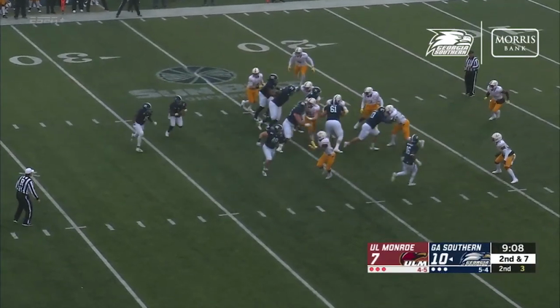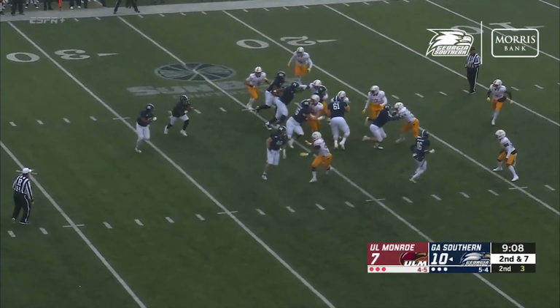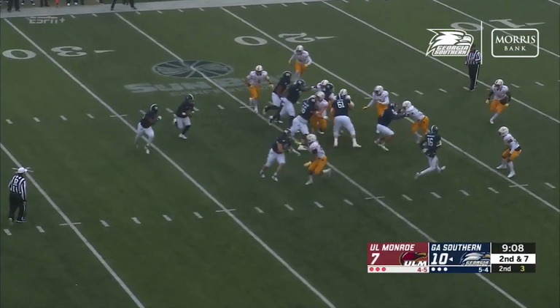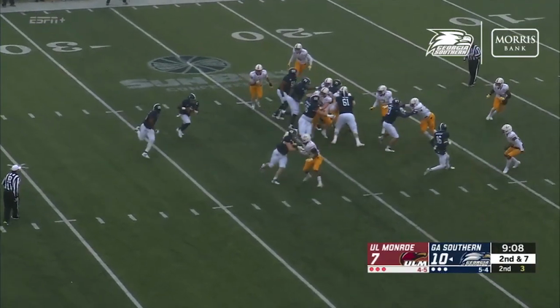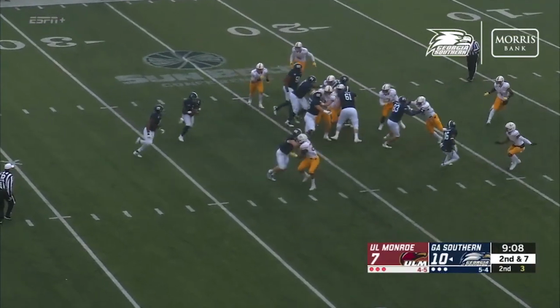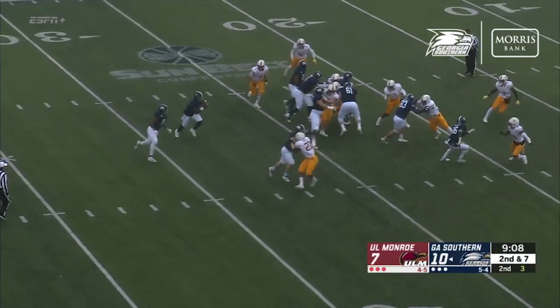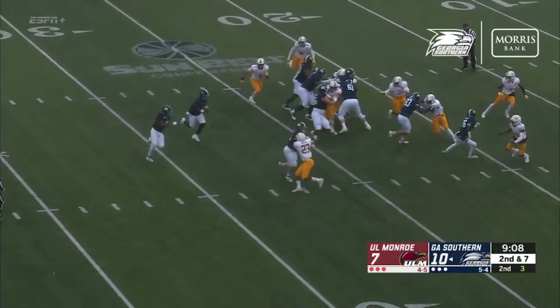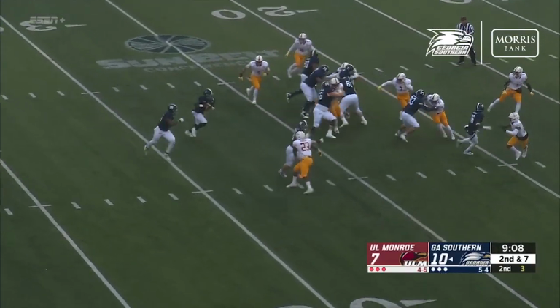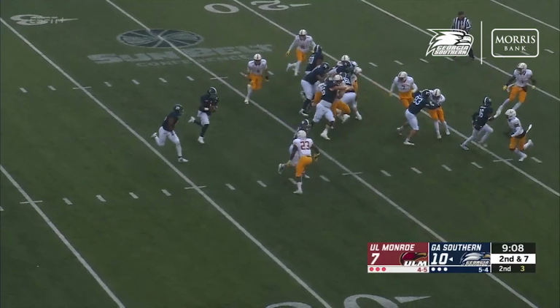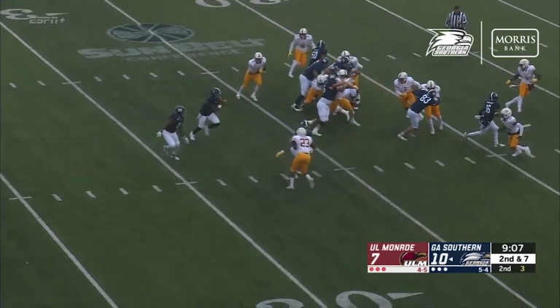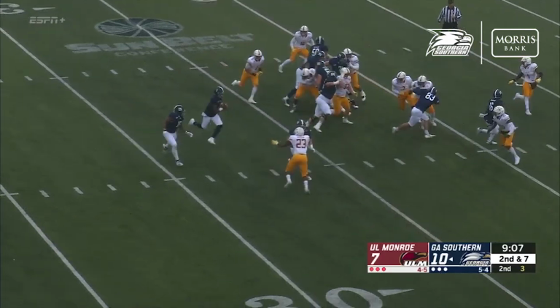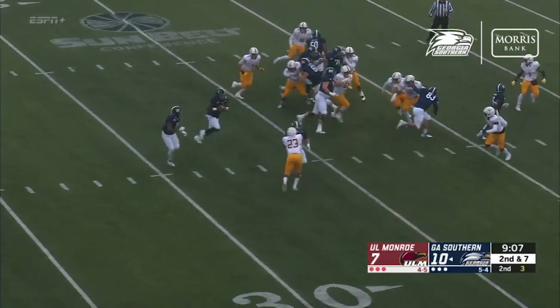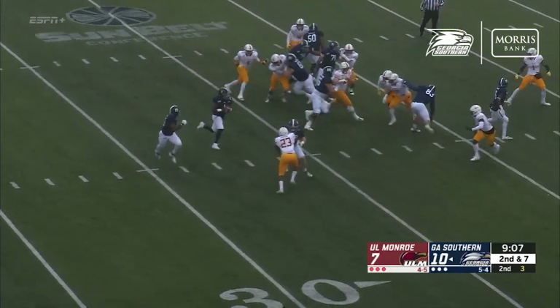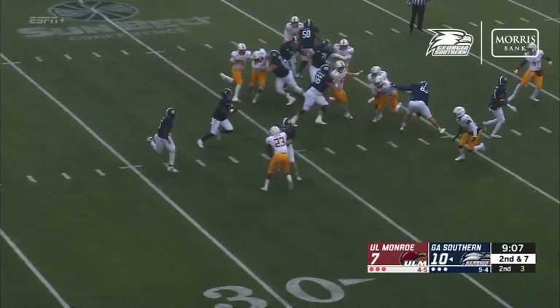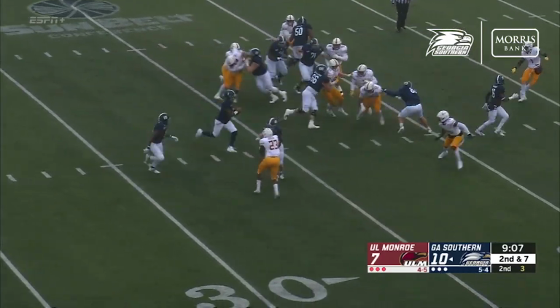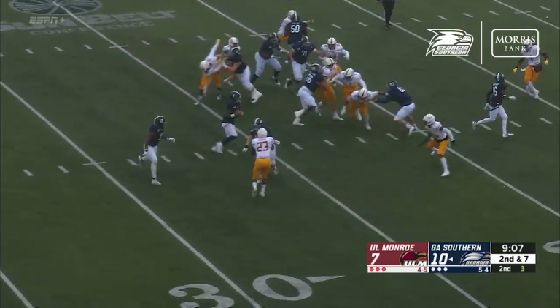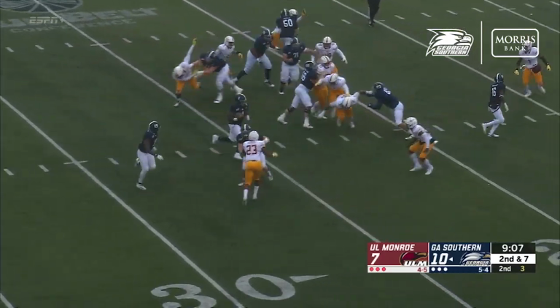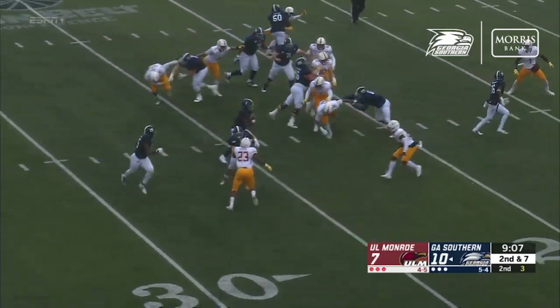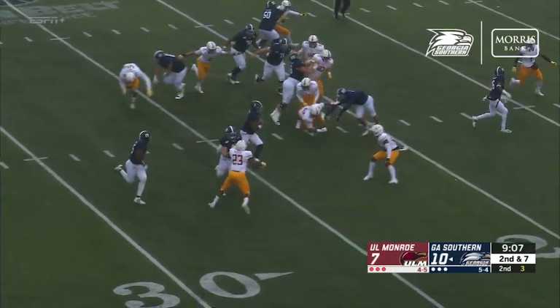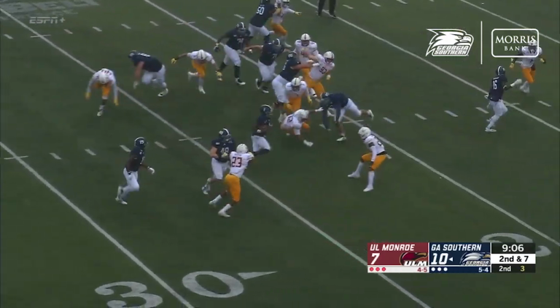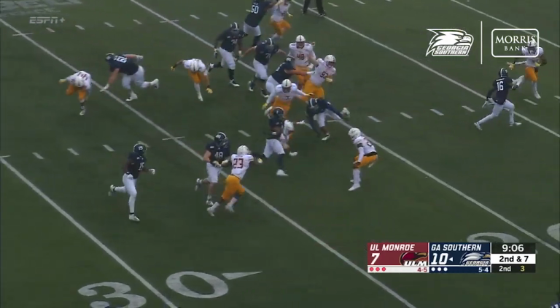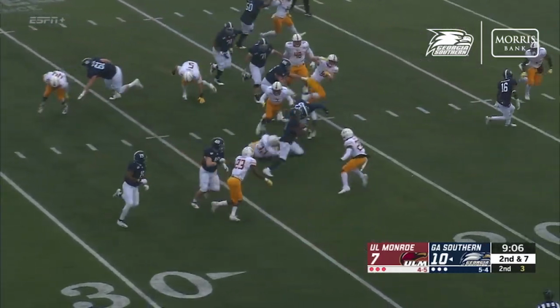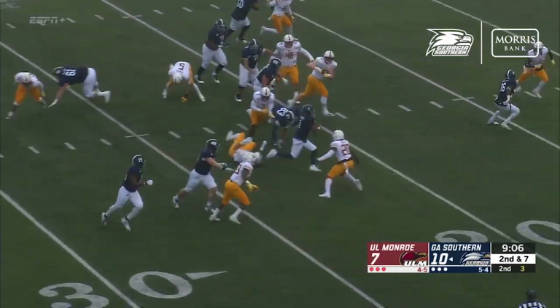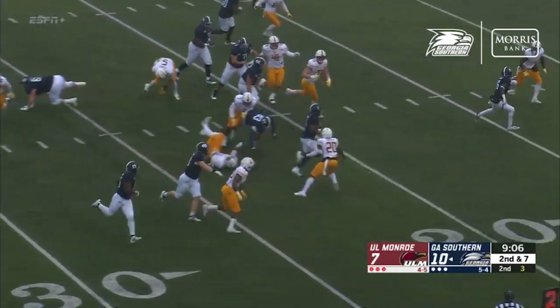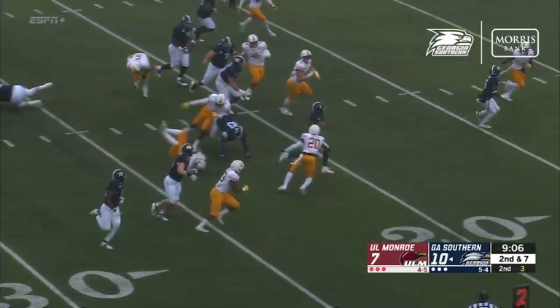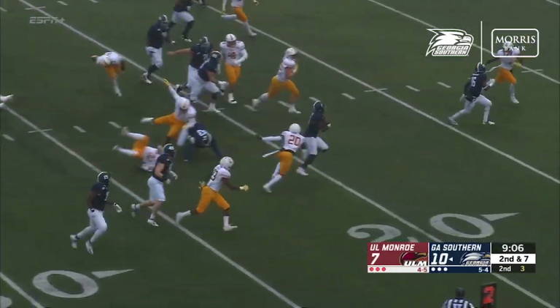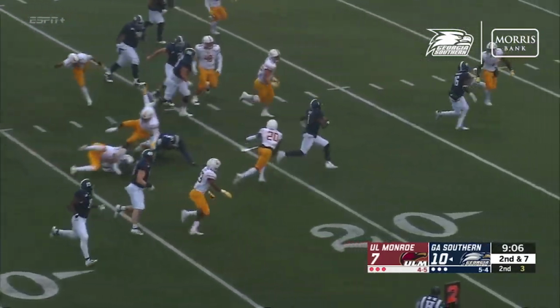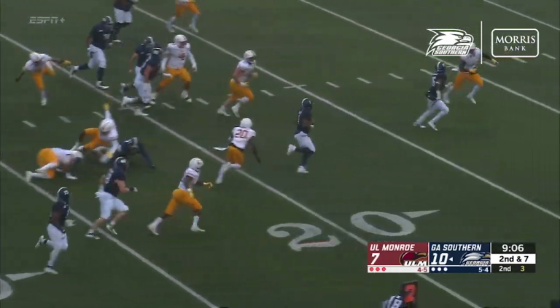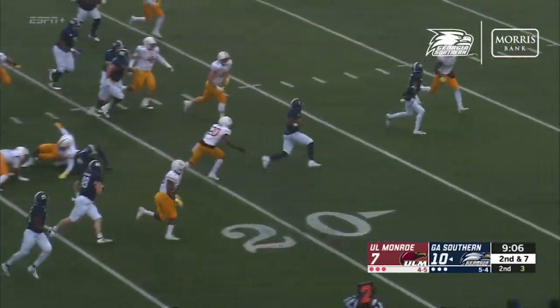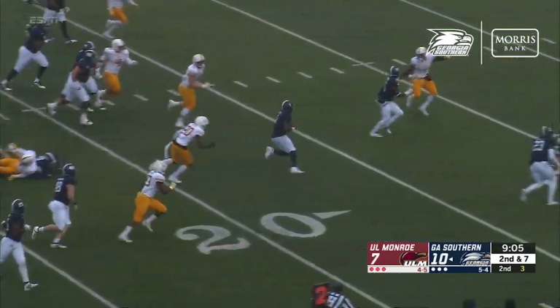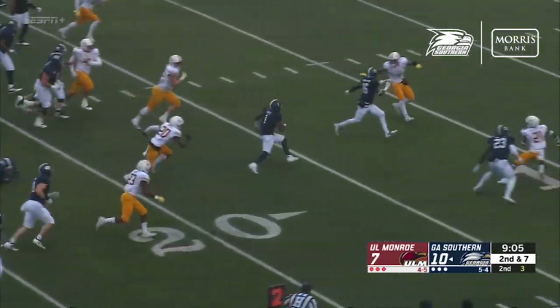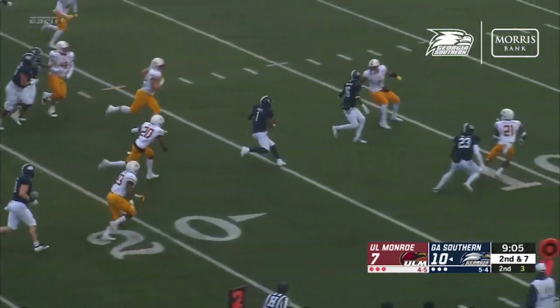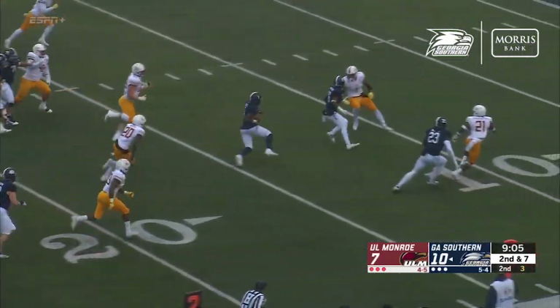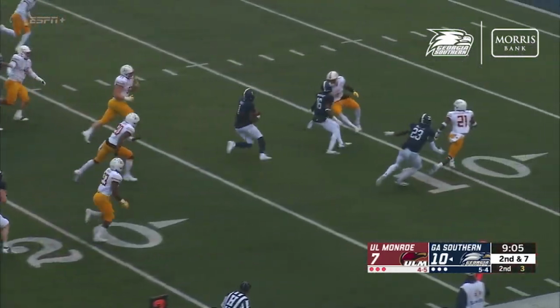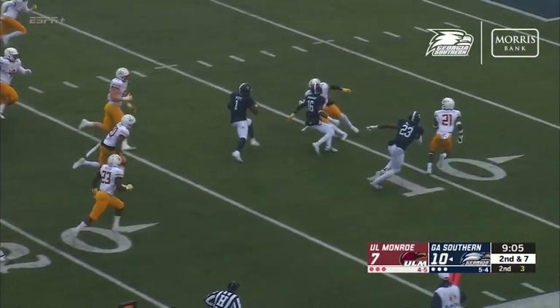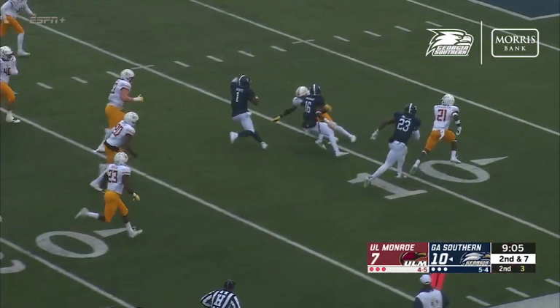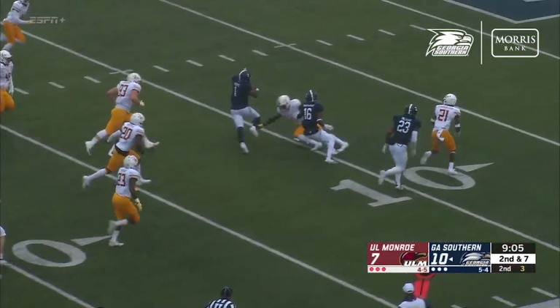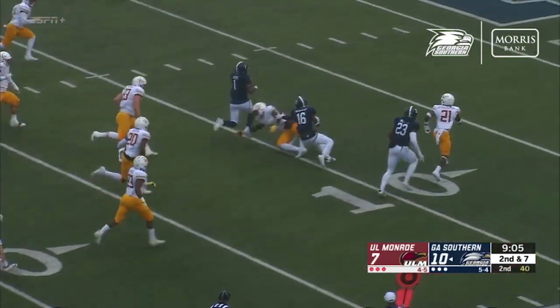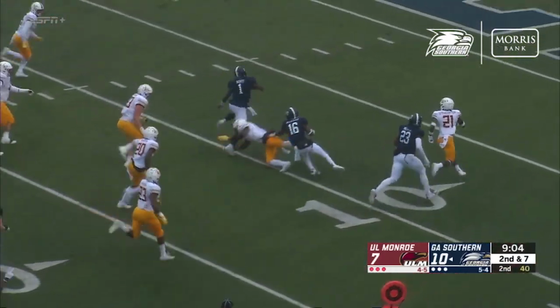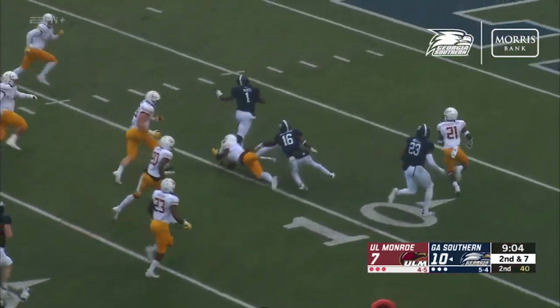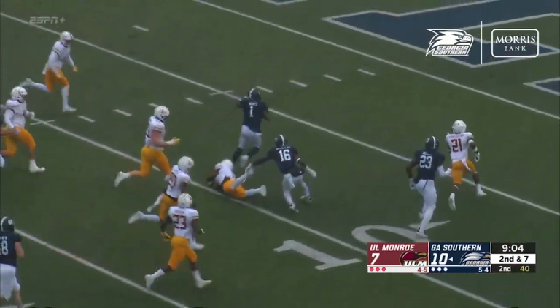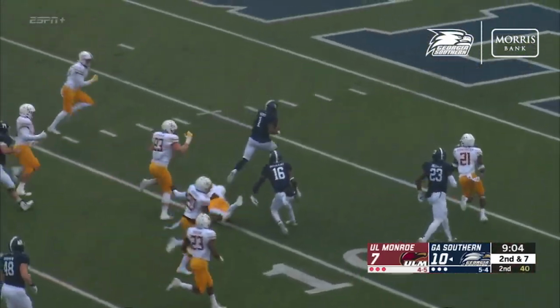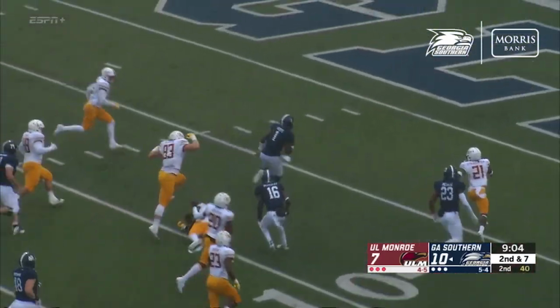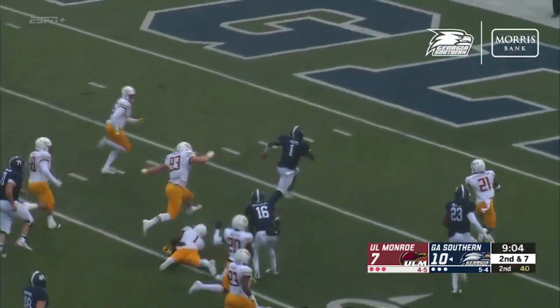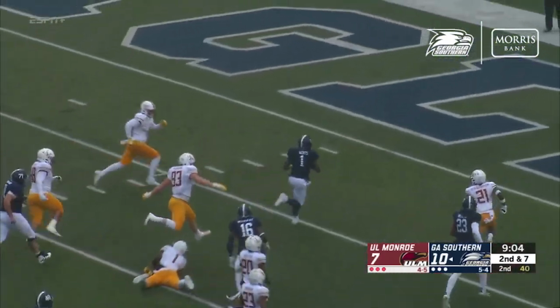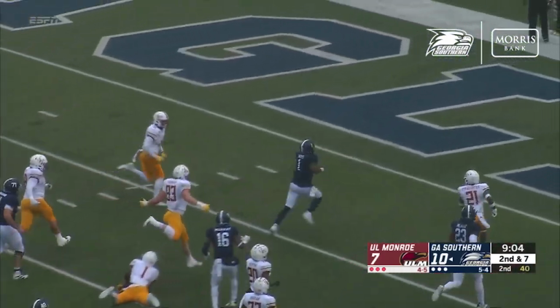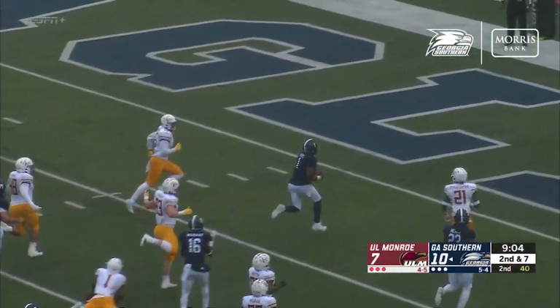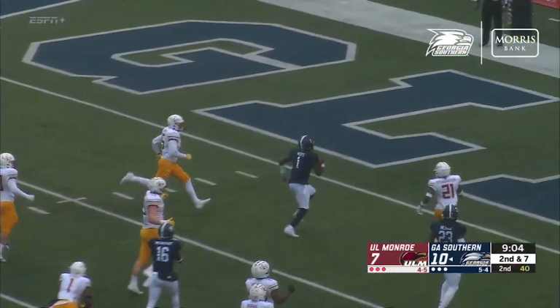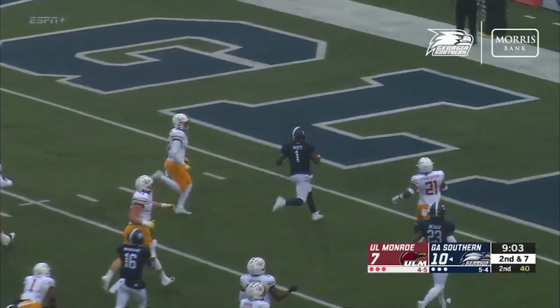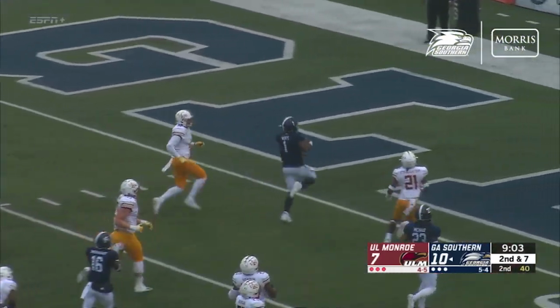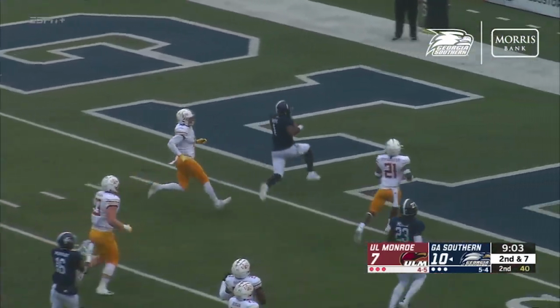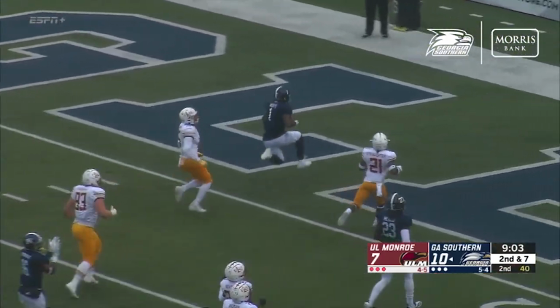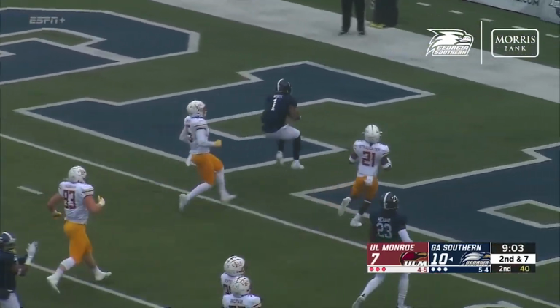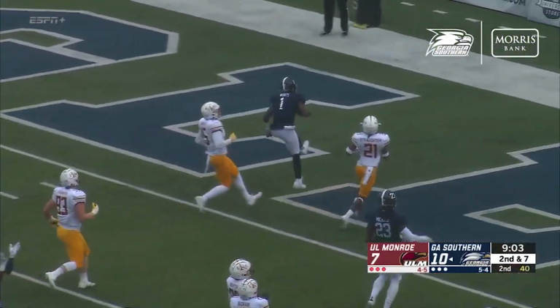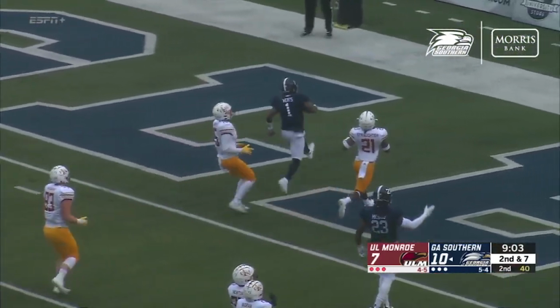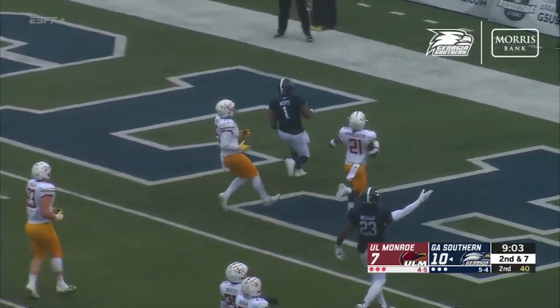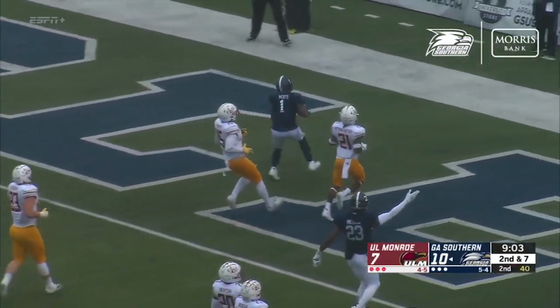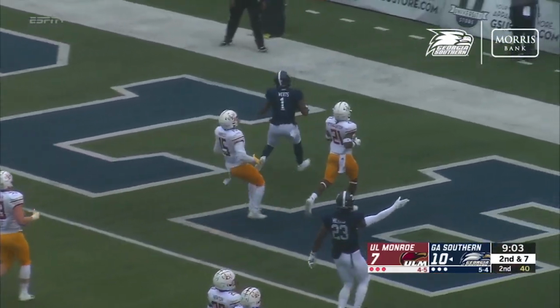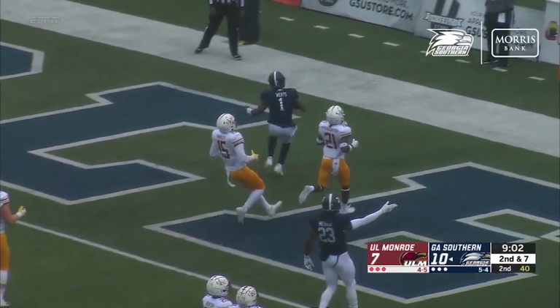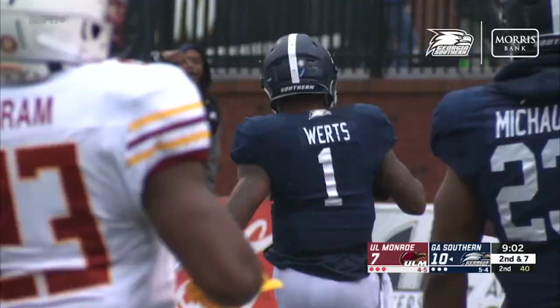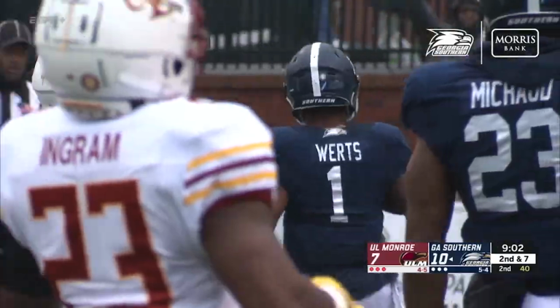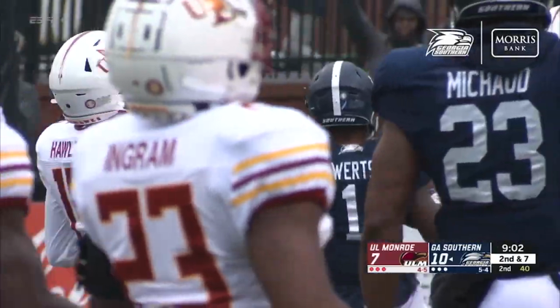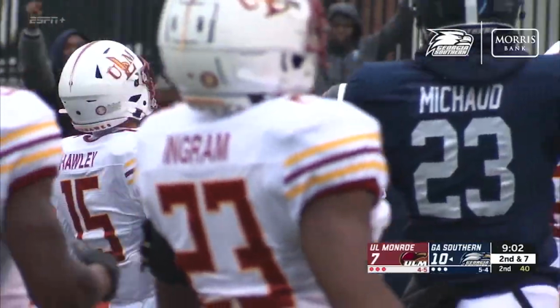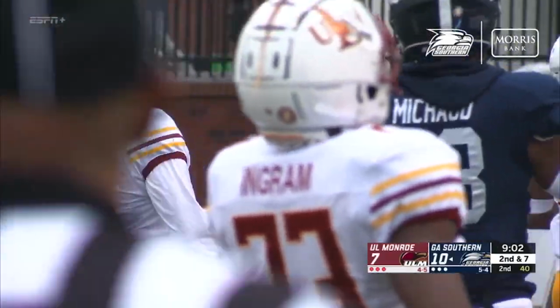On second down option, Shai keeps it. He's got the blocks he needs. Touchdown, Eagles!